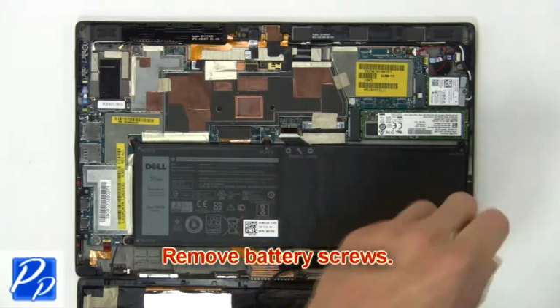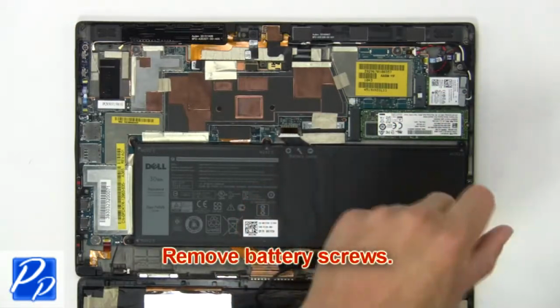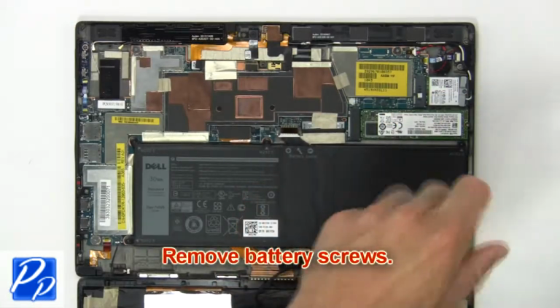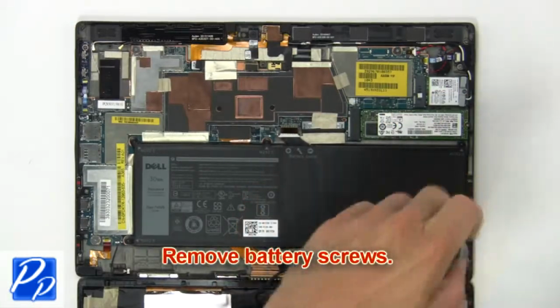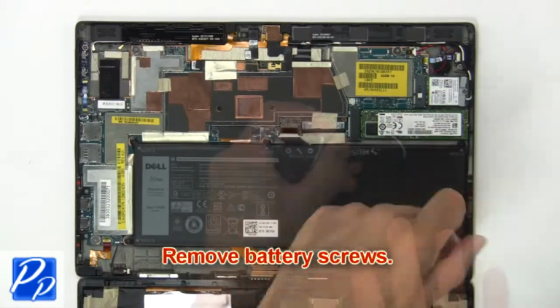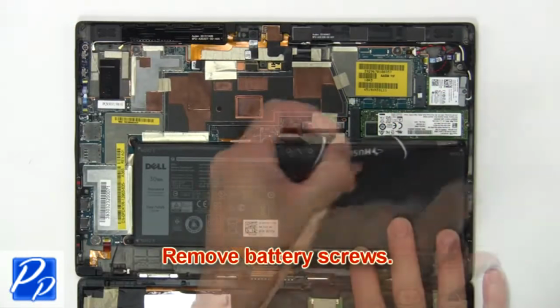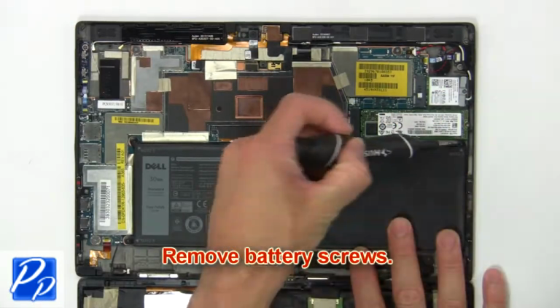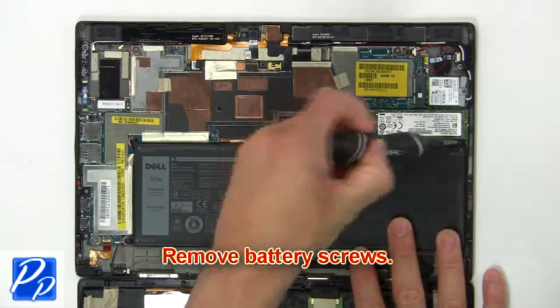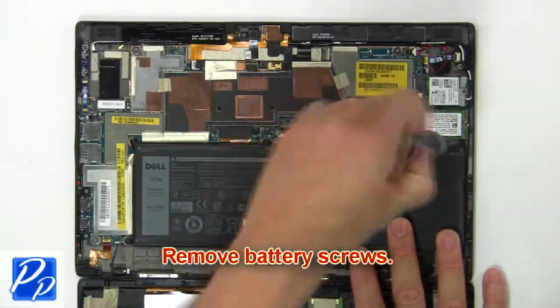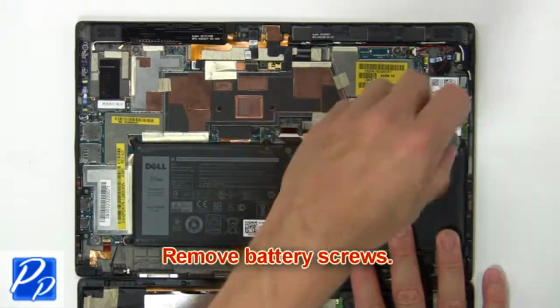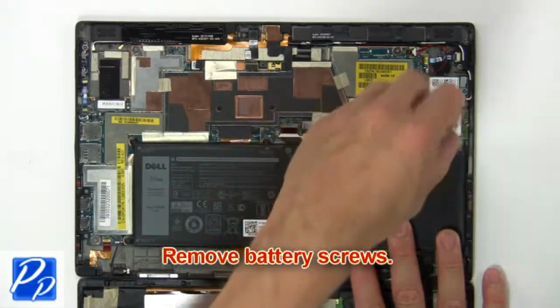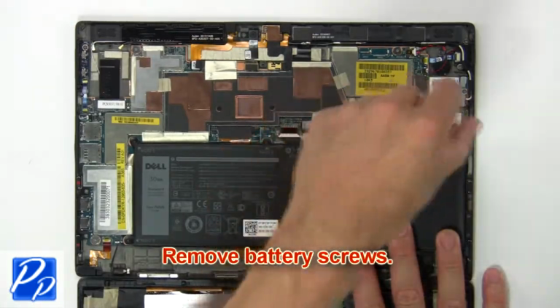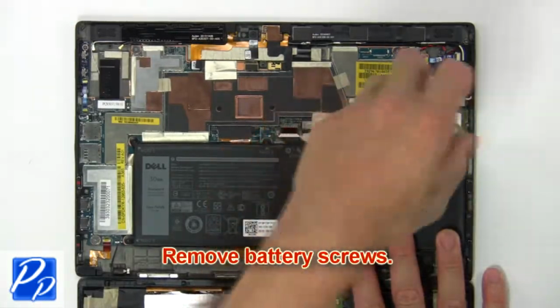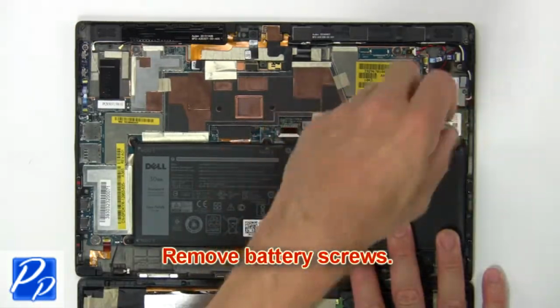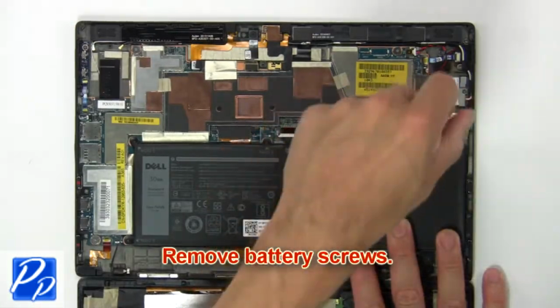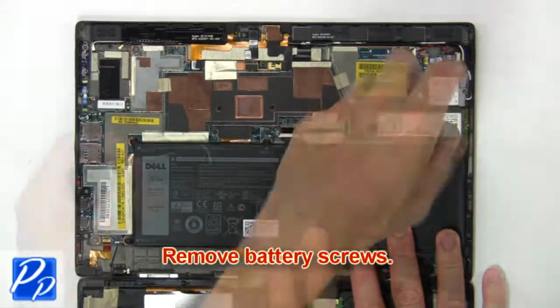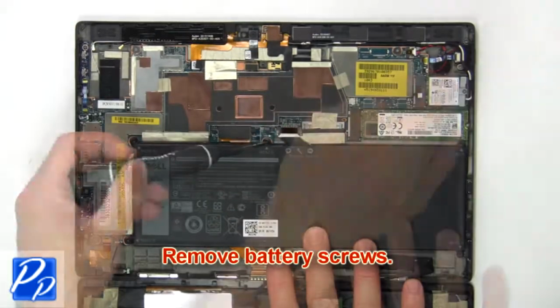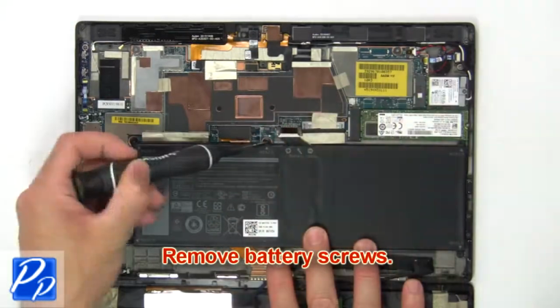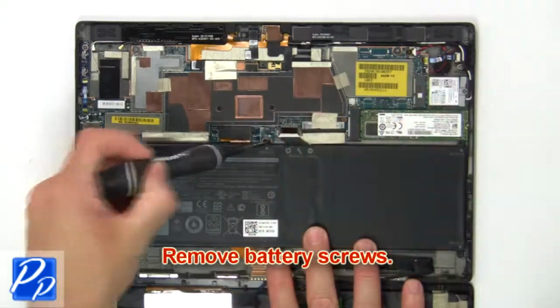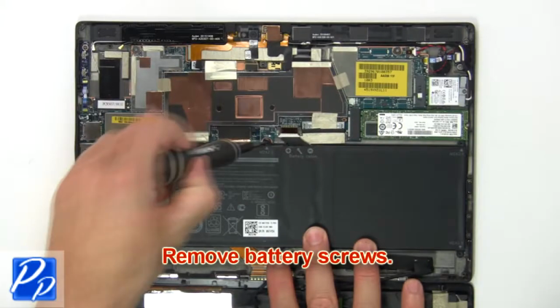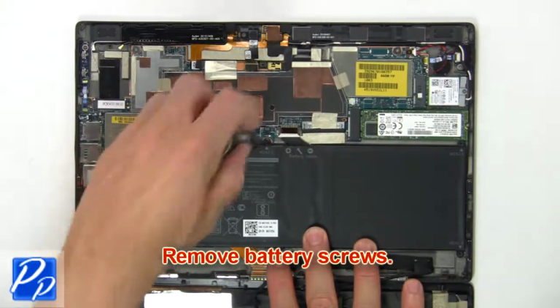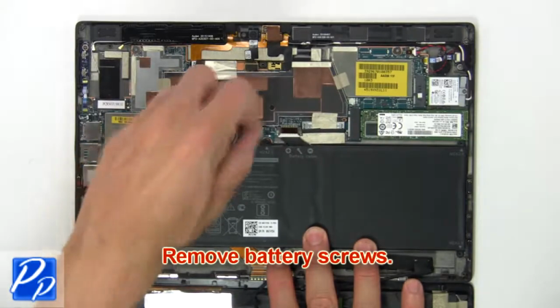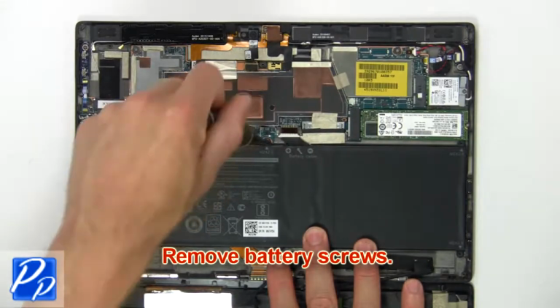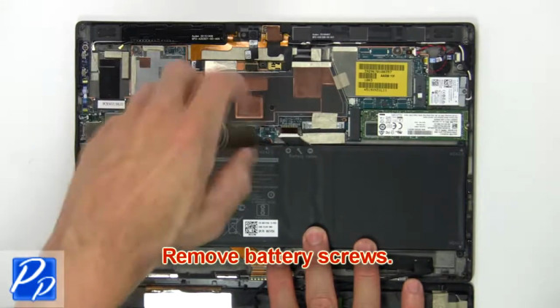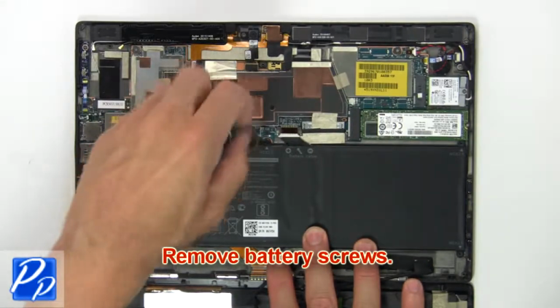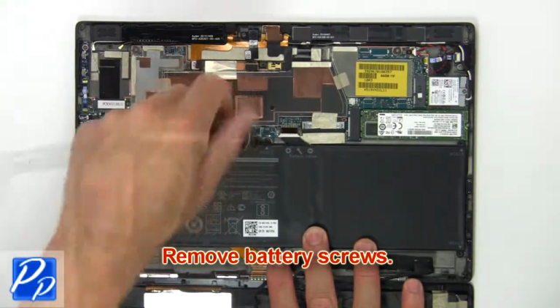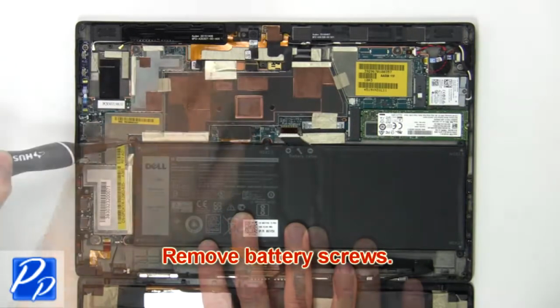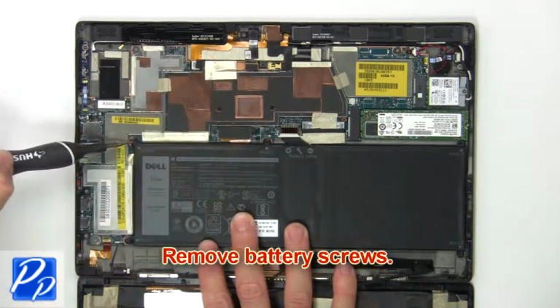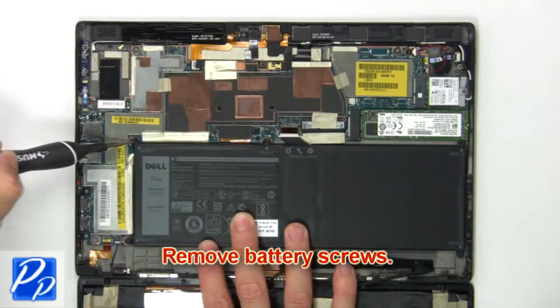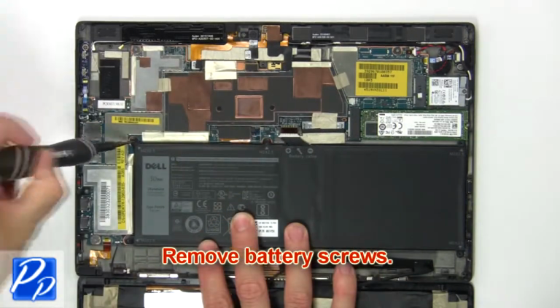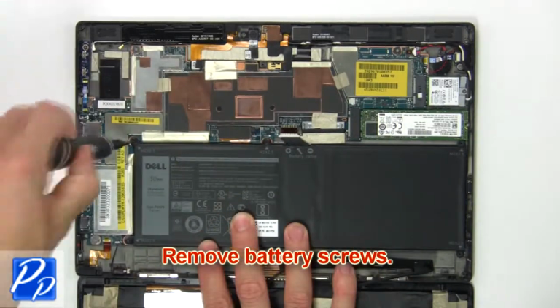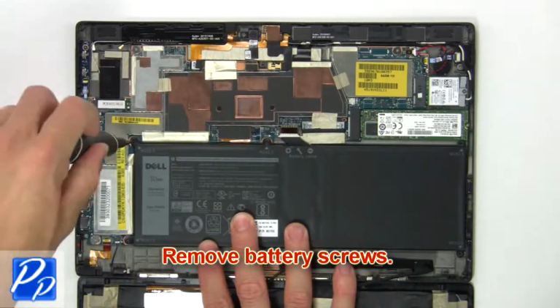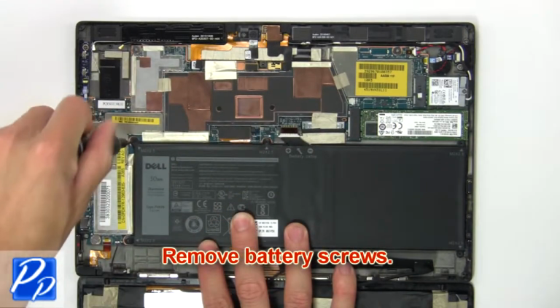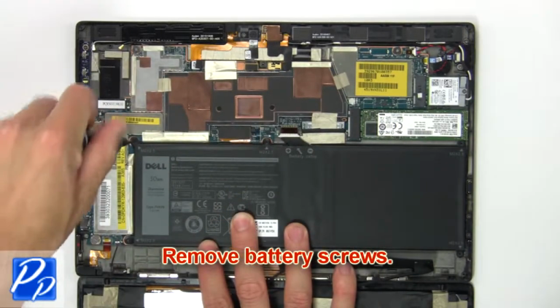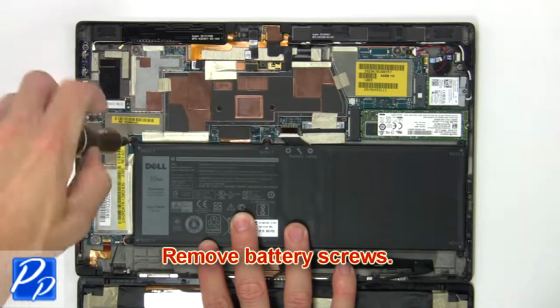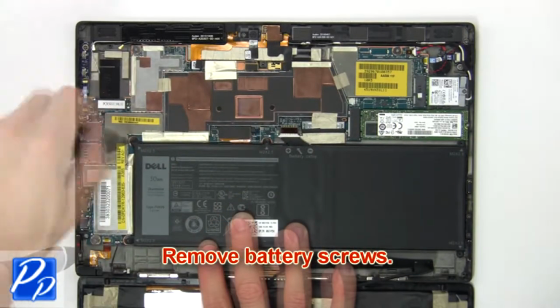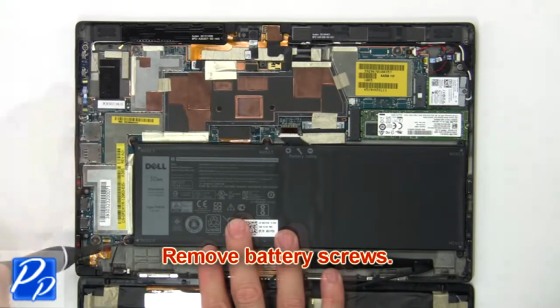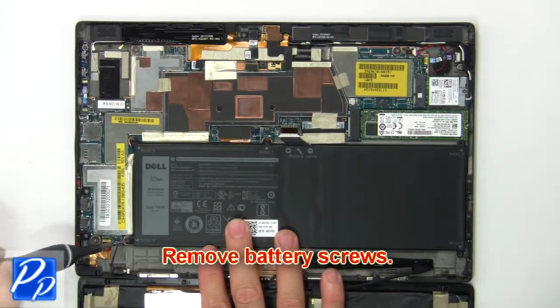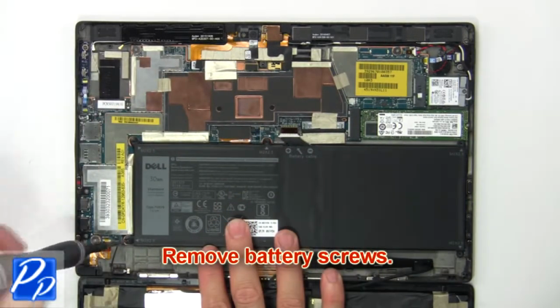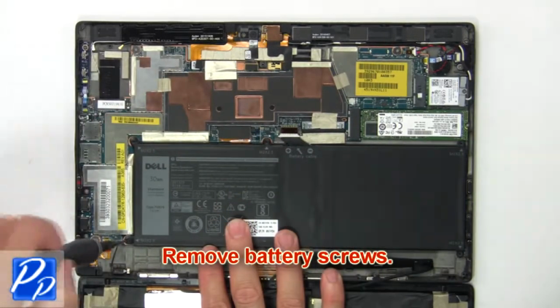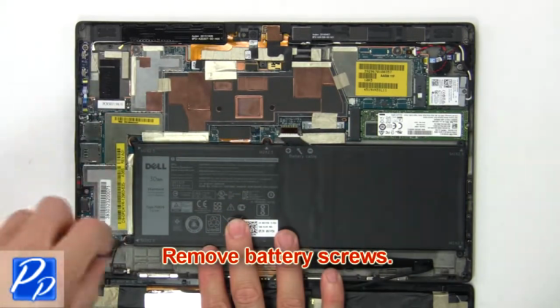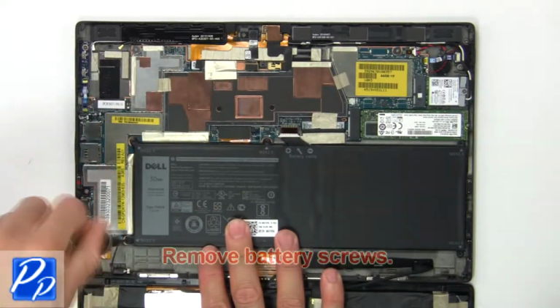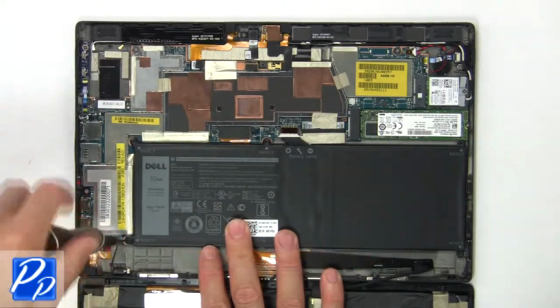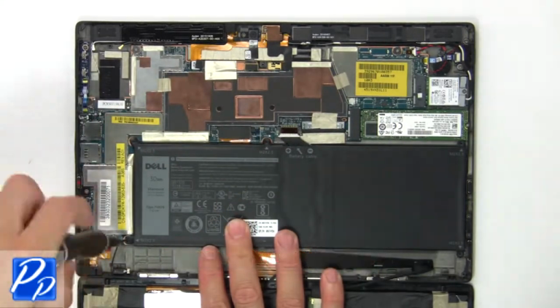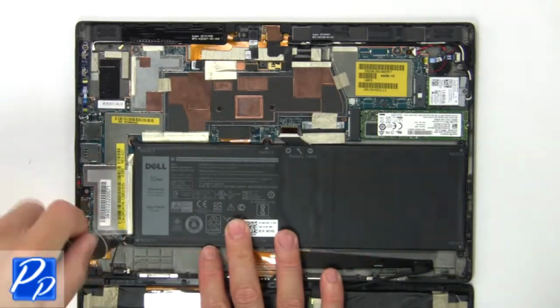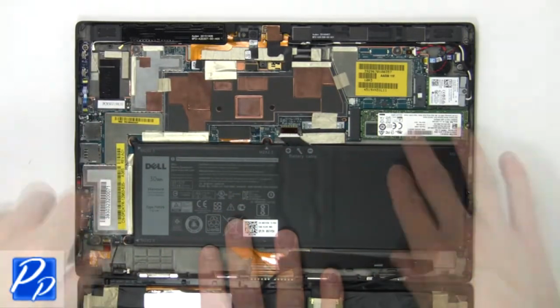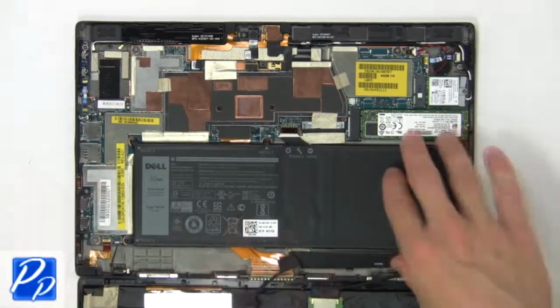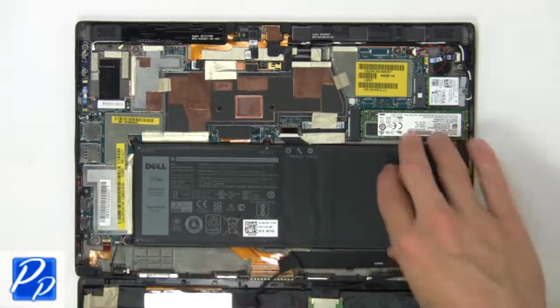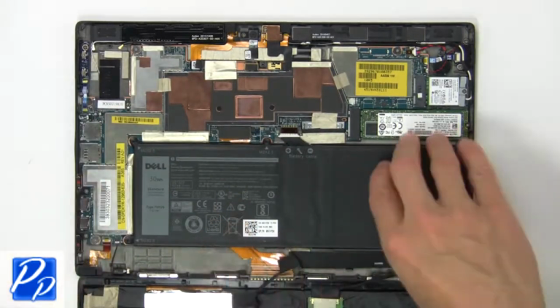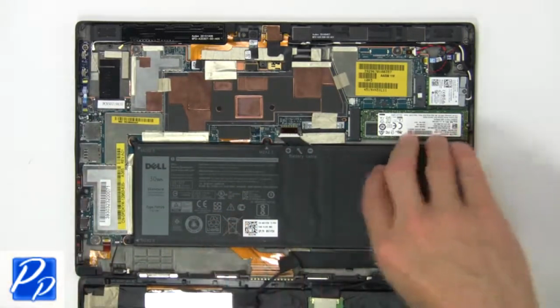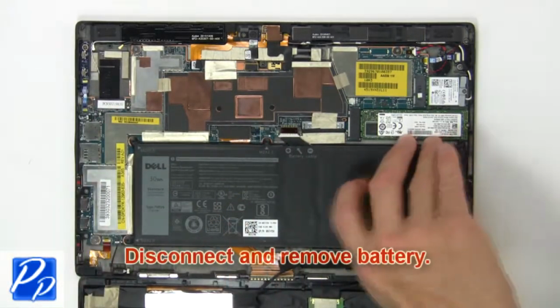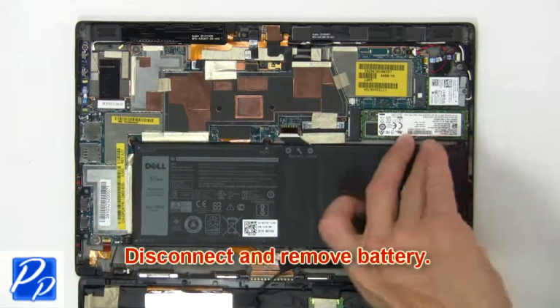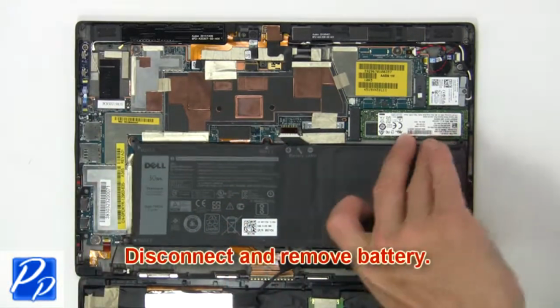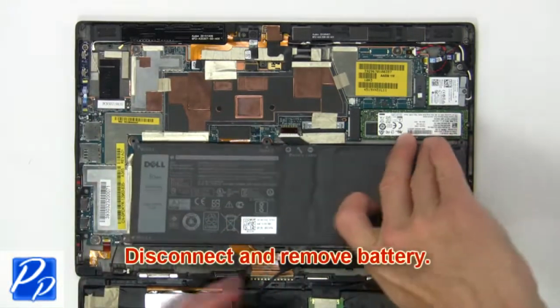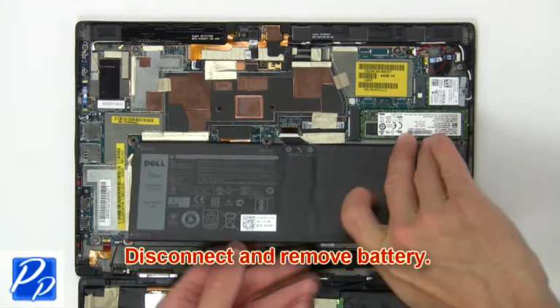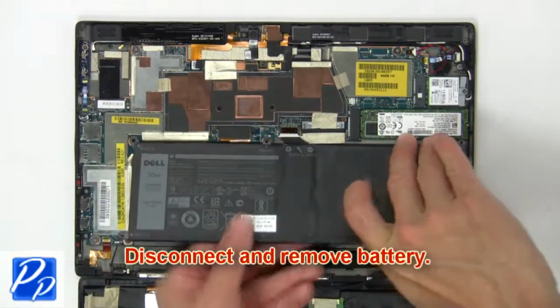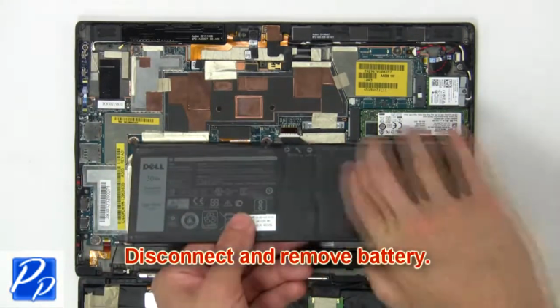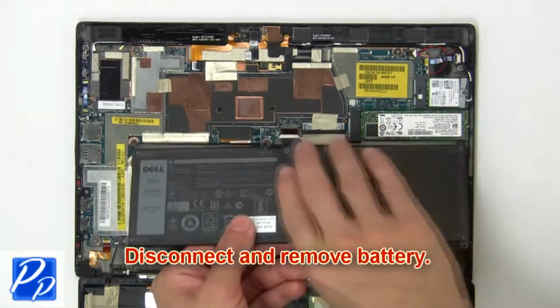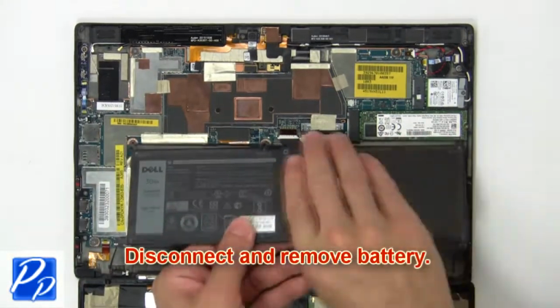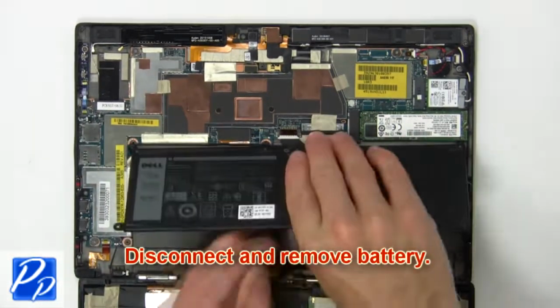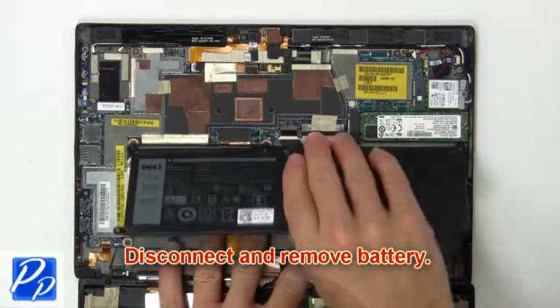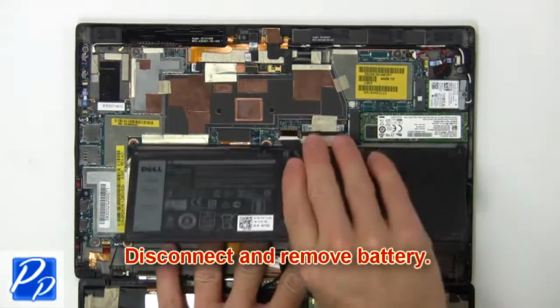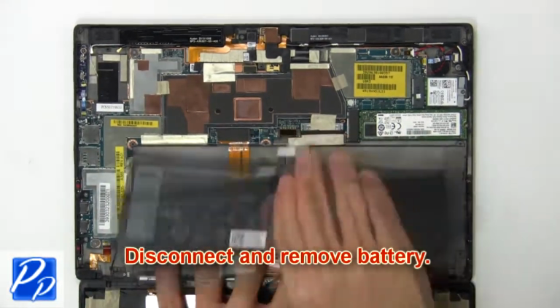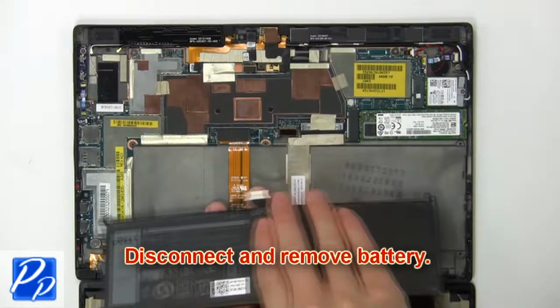Now remove battery screws. Then disconnect and remove battery.